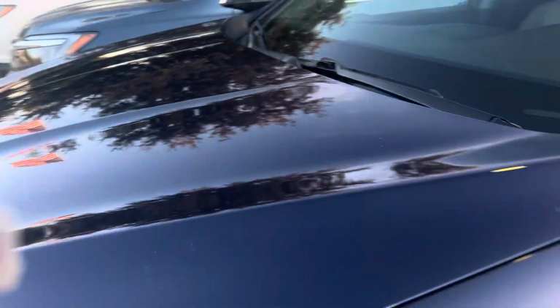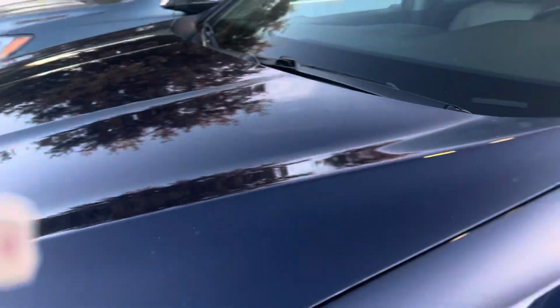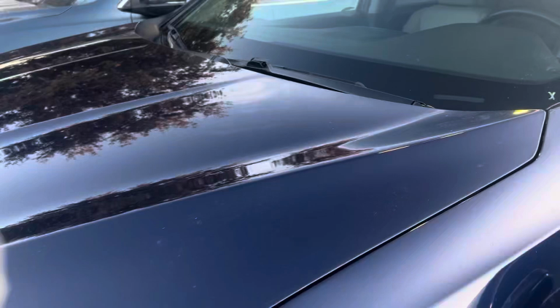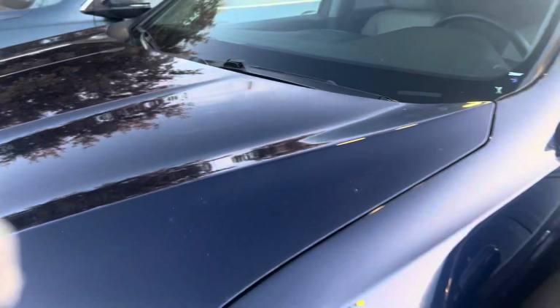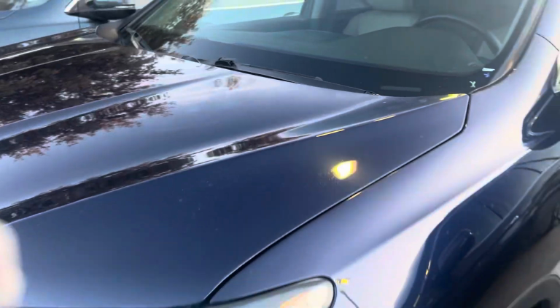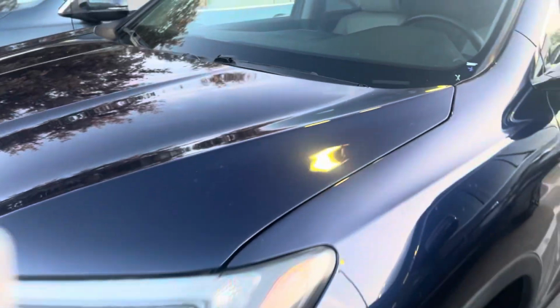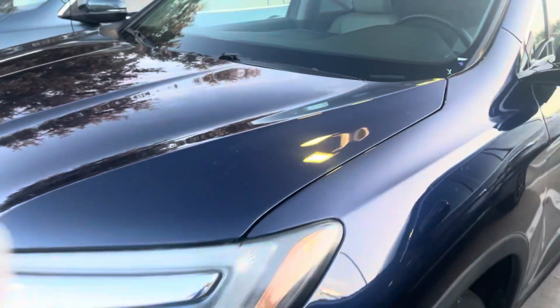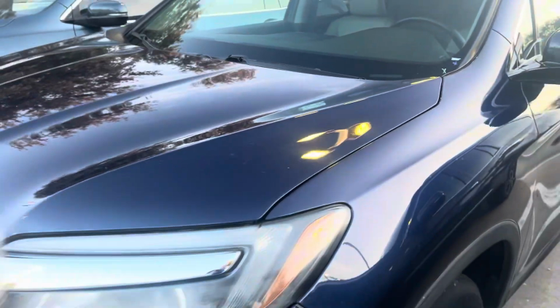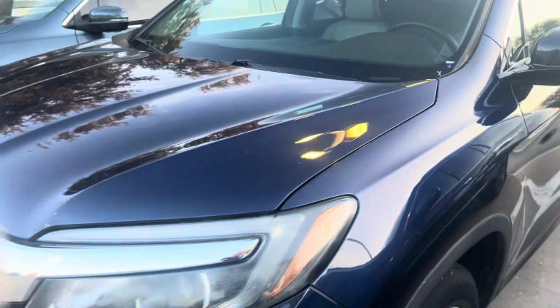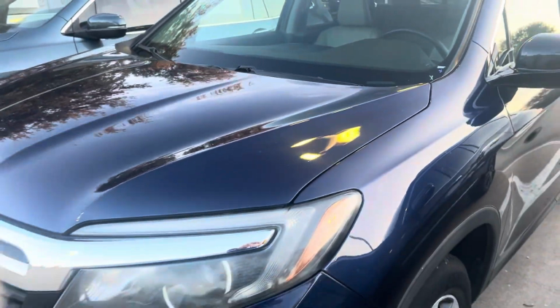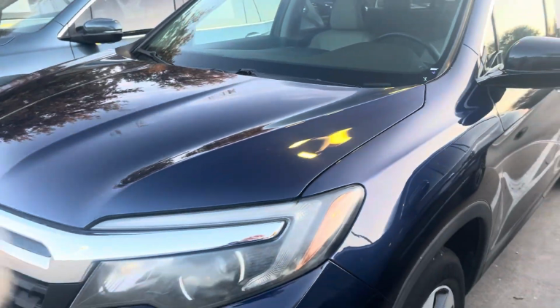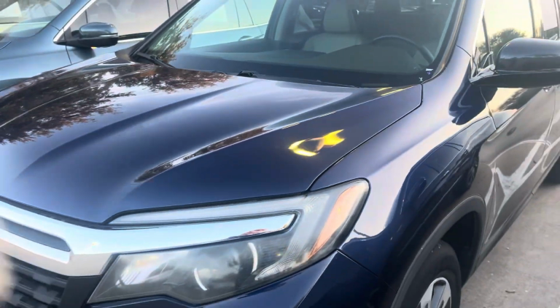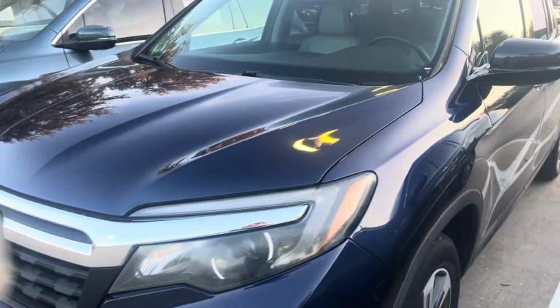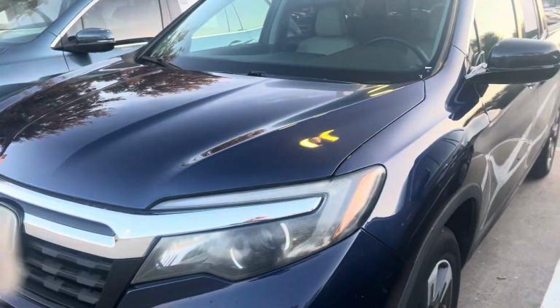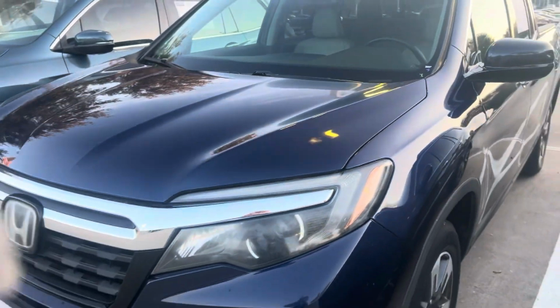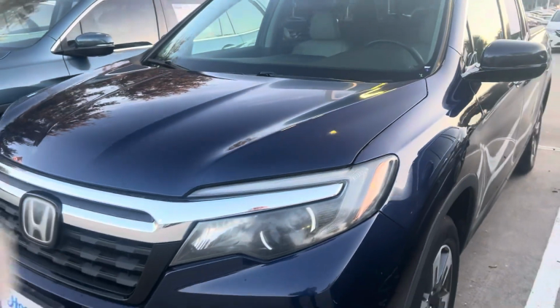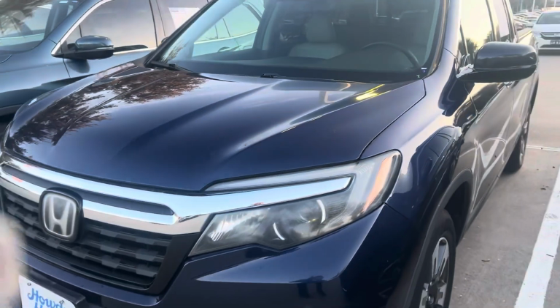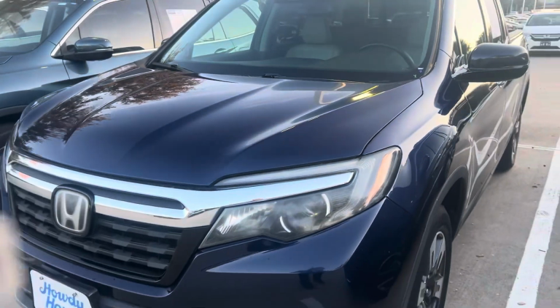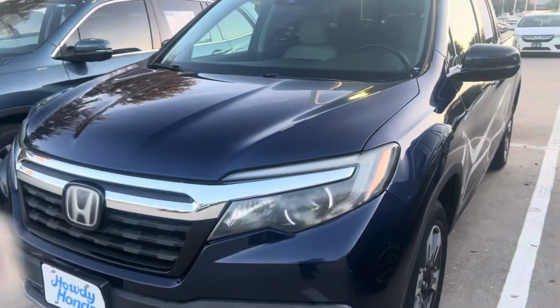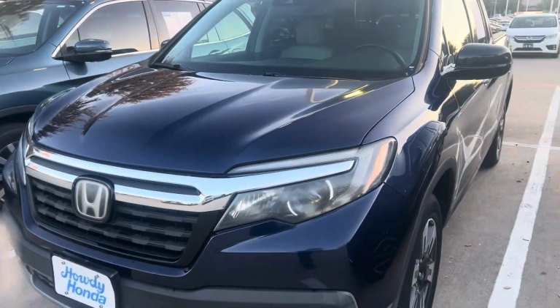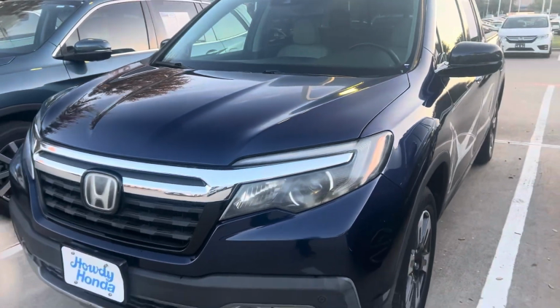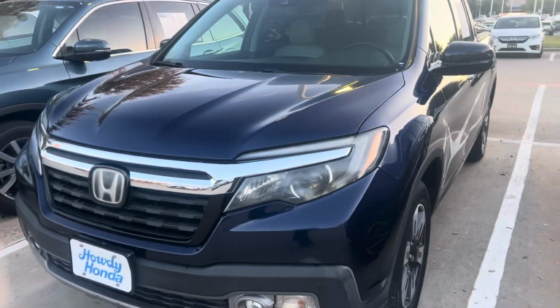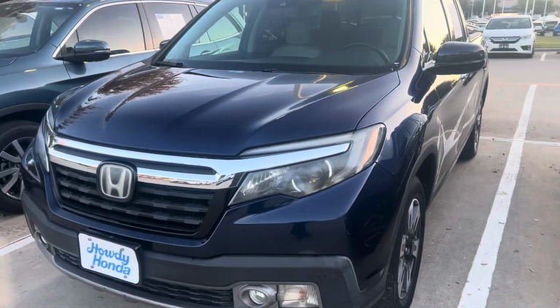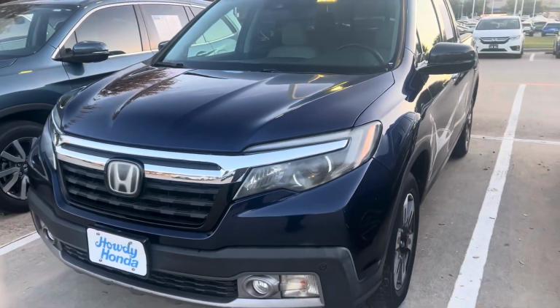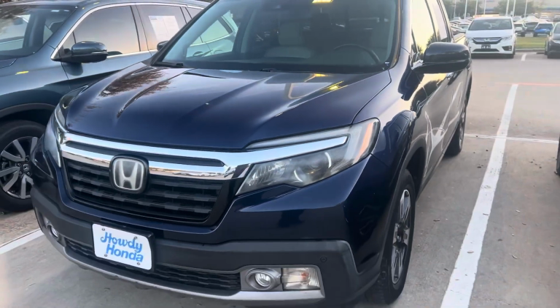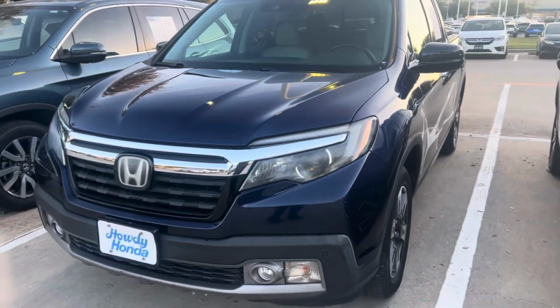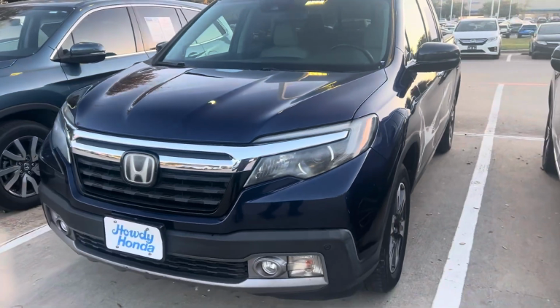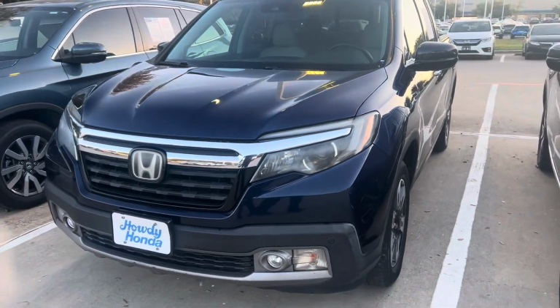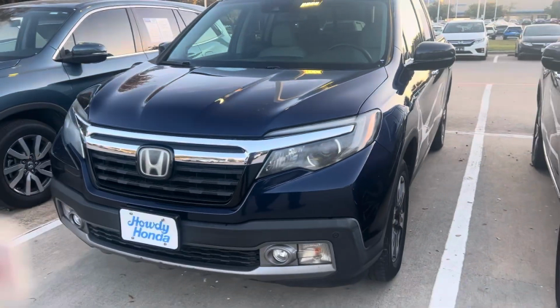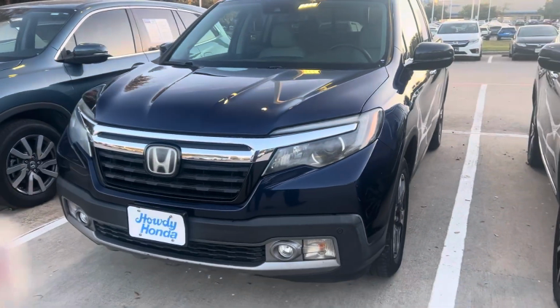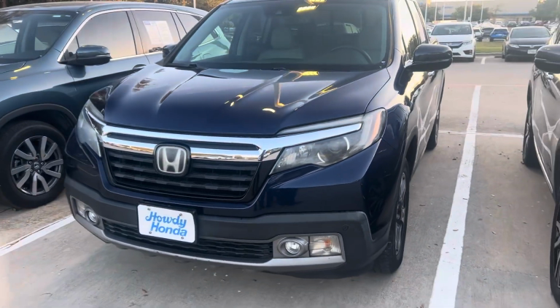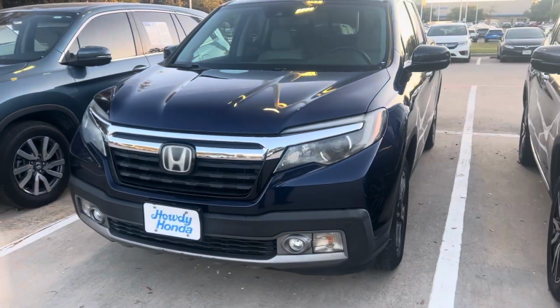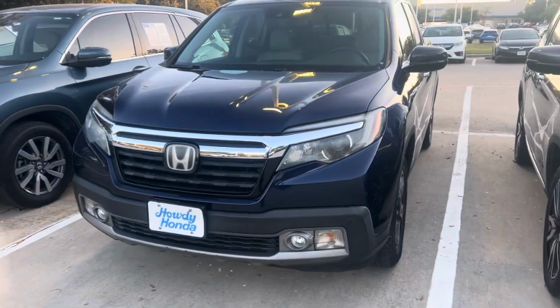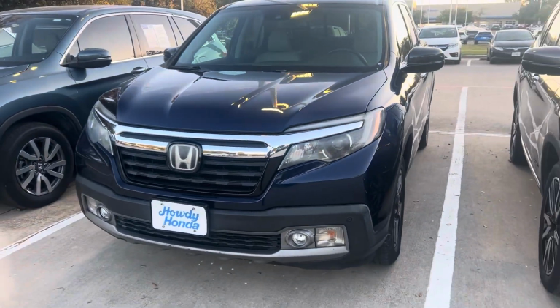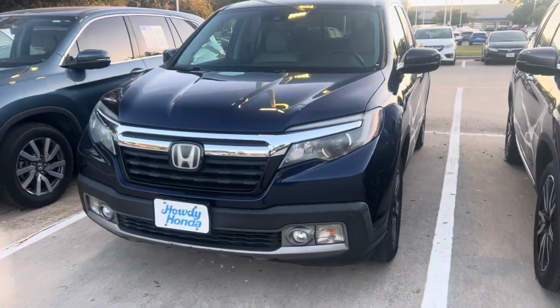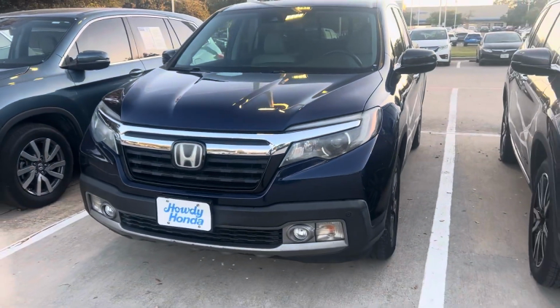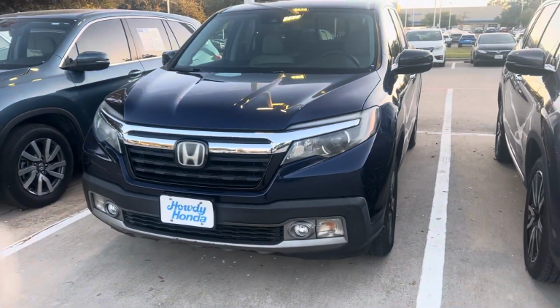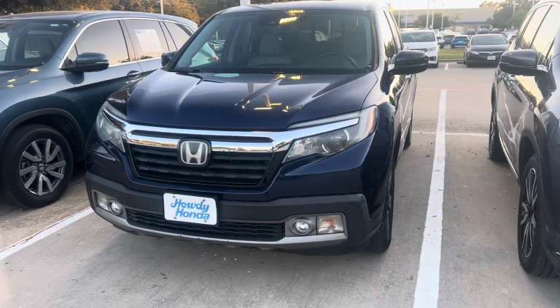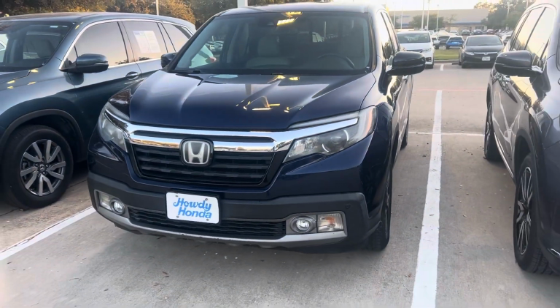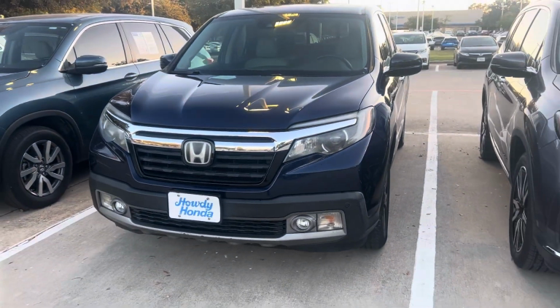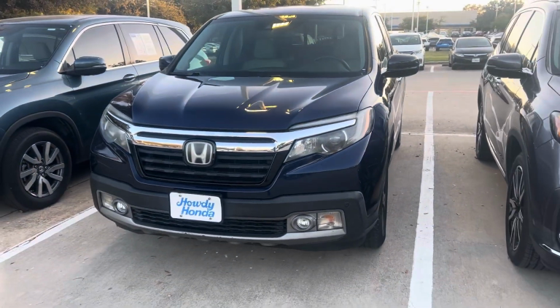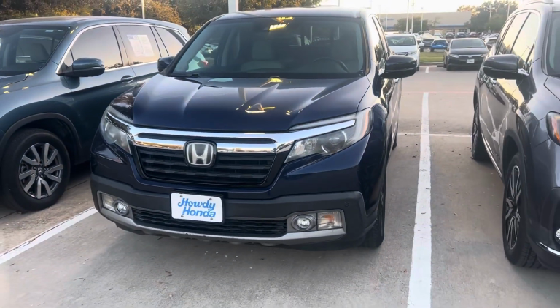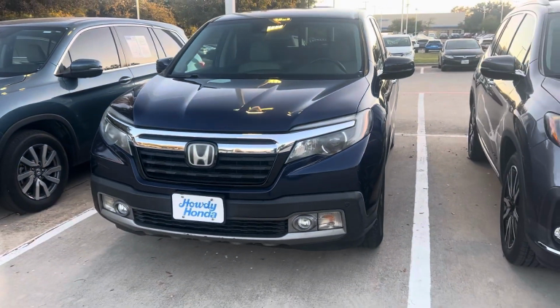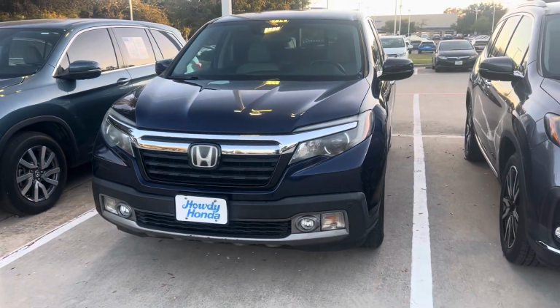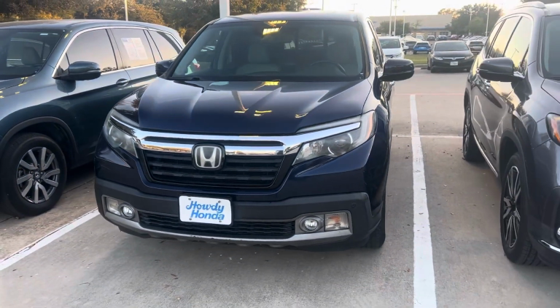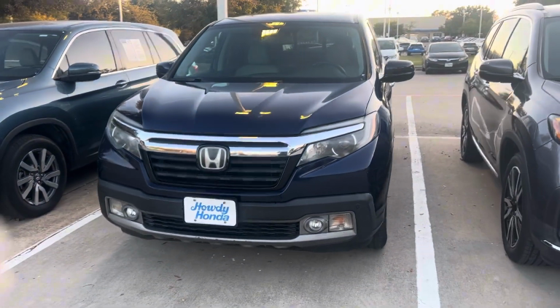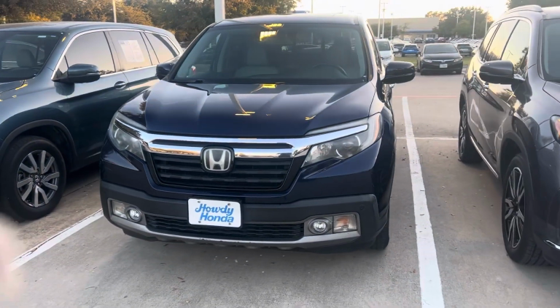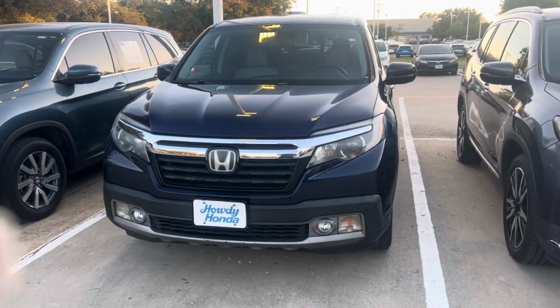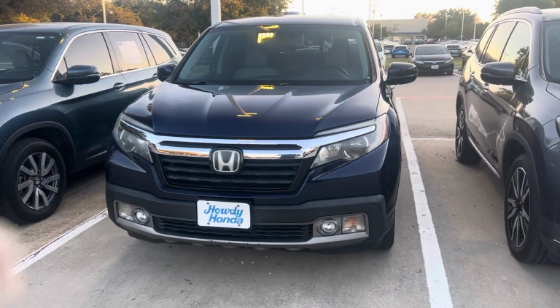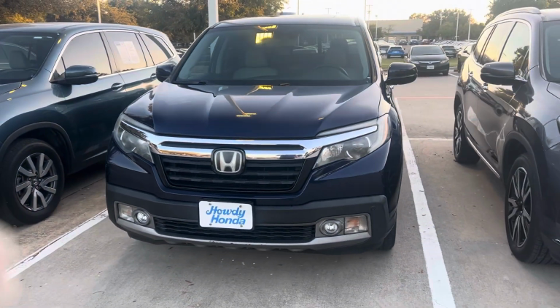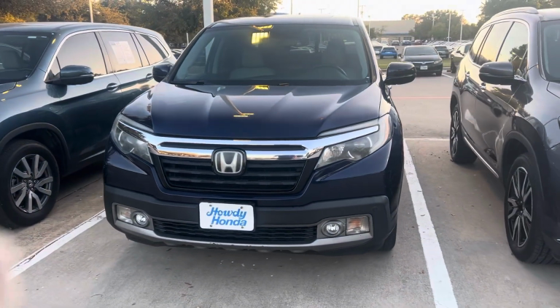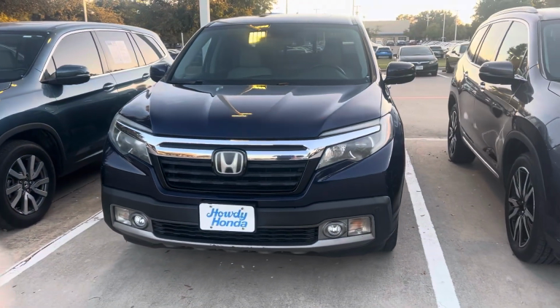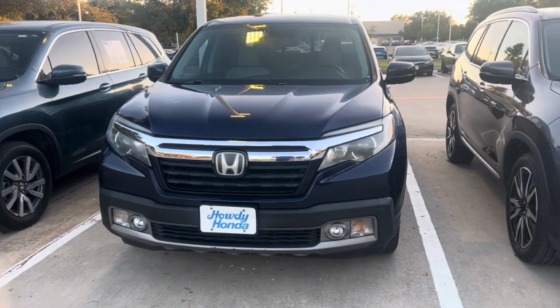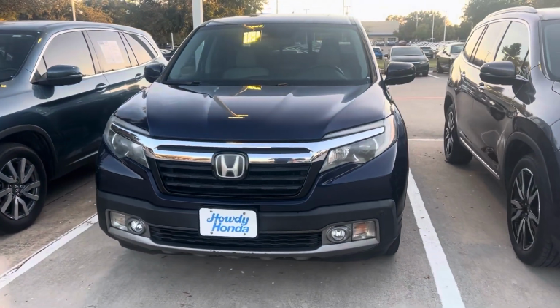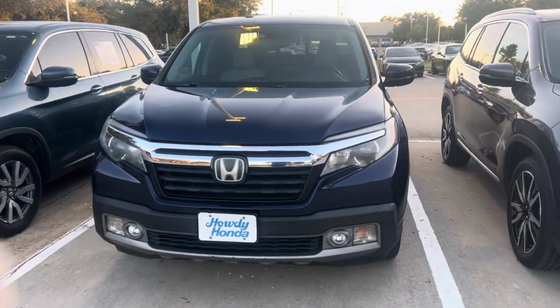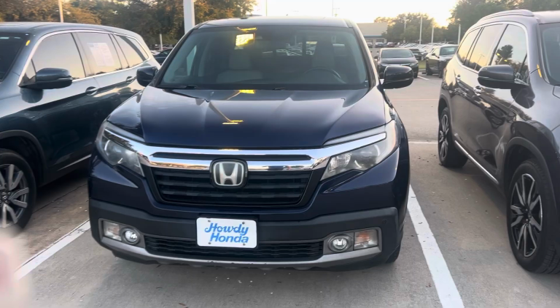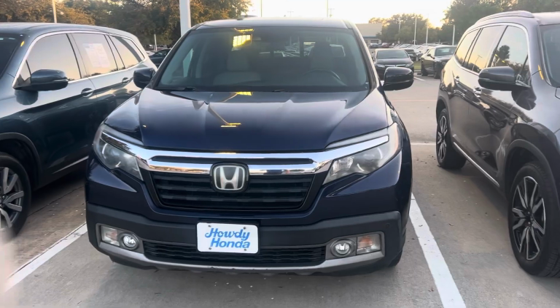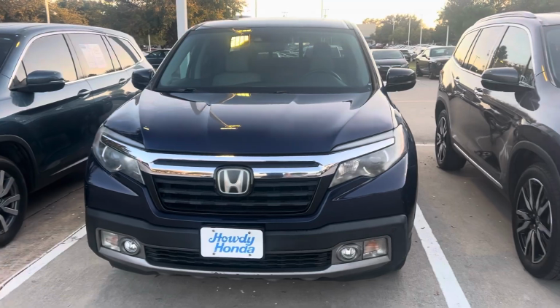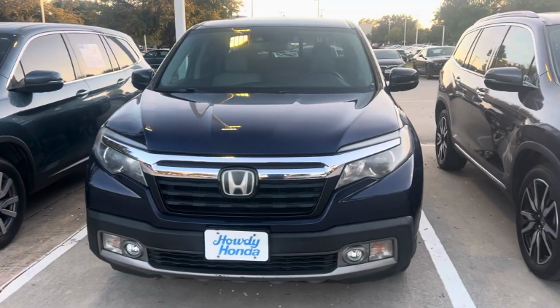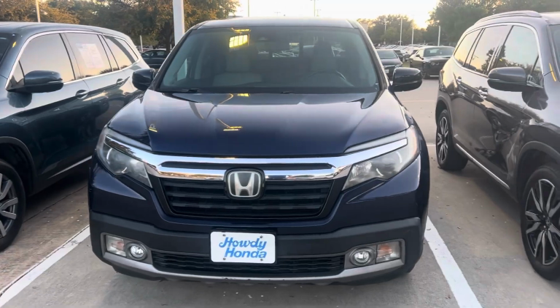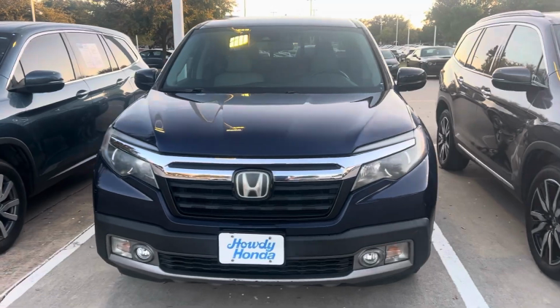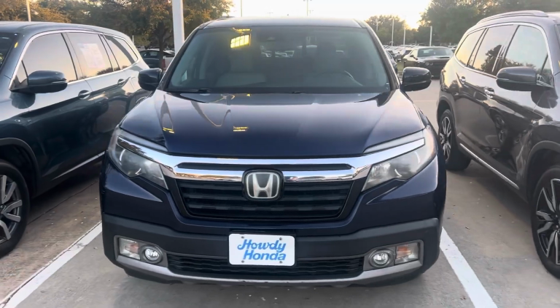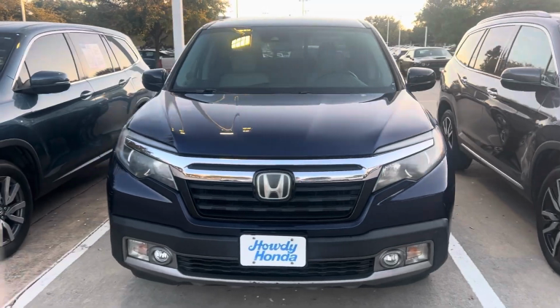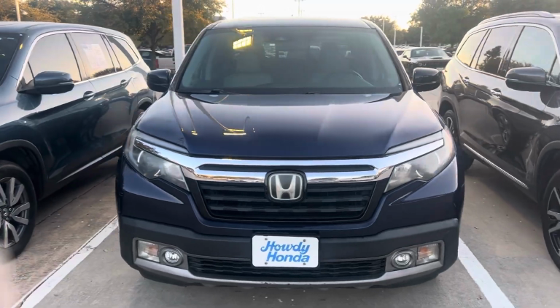Got your pre-collision sensors, lane keep assist, automatic high beams — you name it. Come on in, David. Thomas at Howdy Honda.